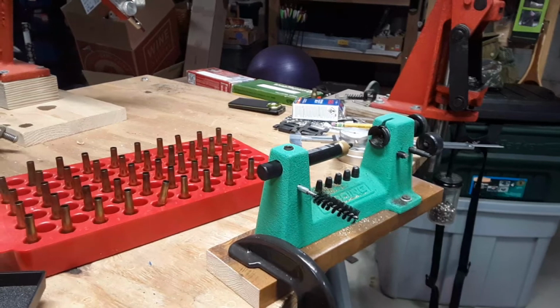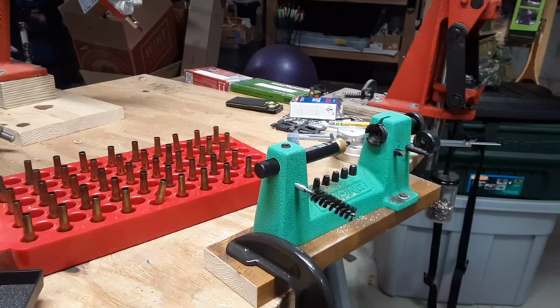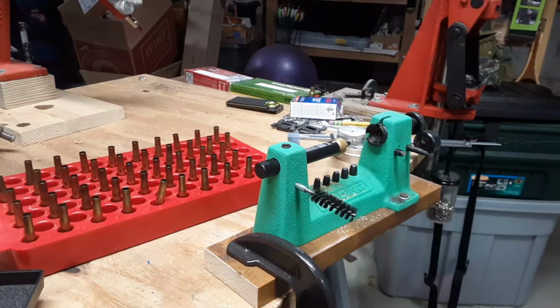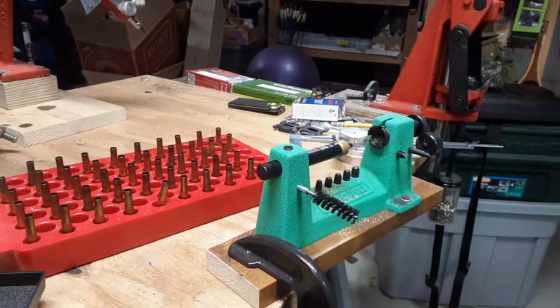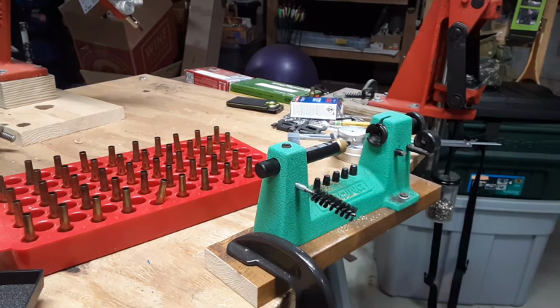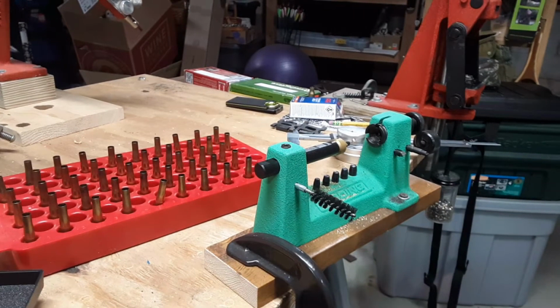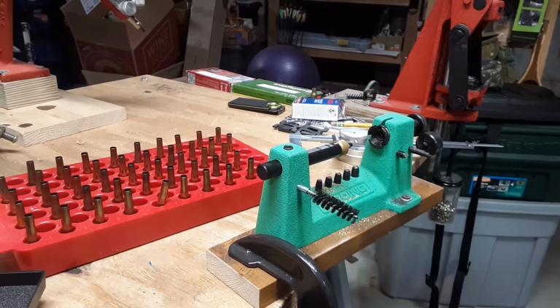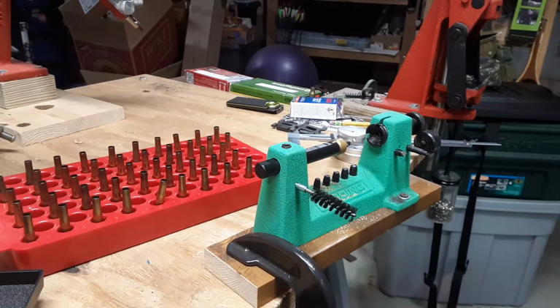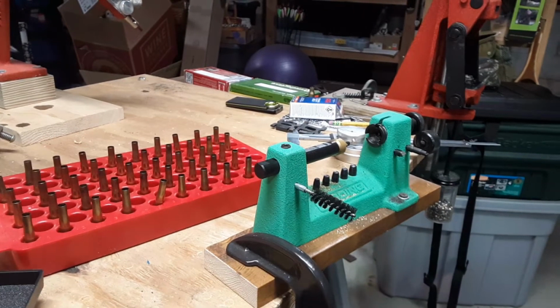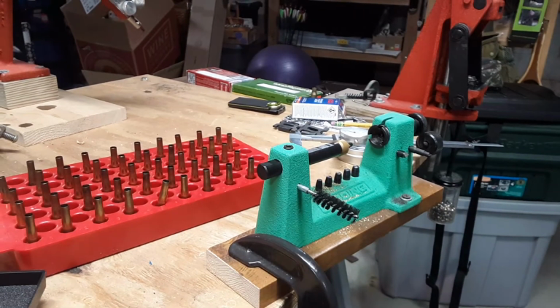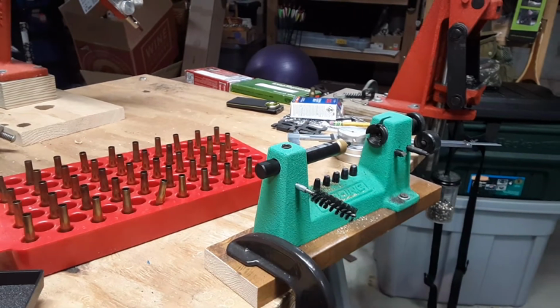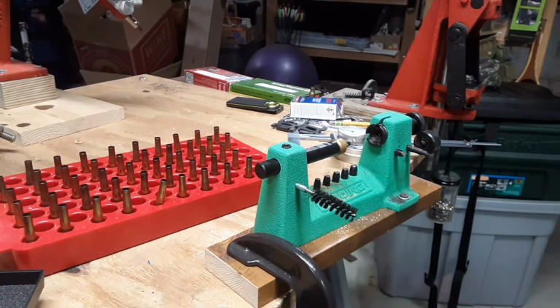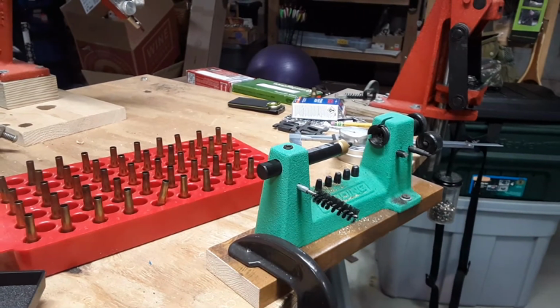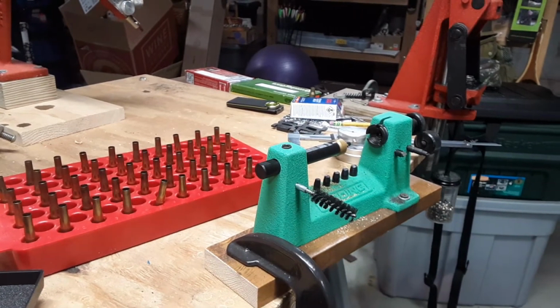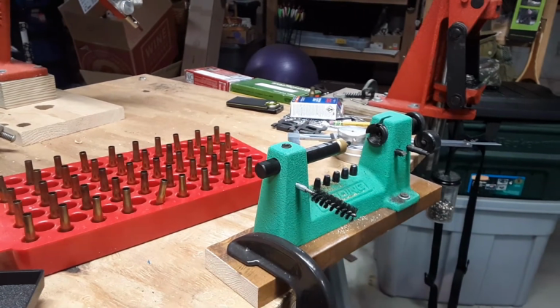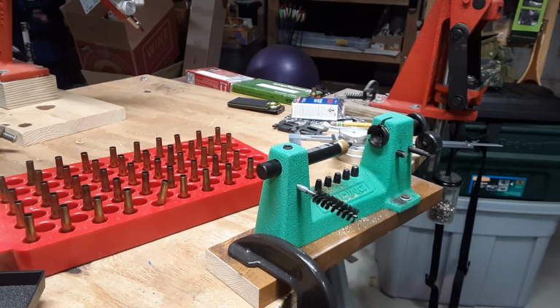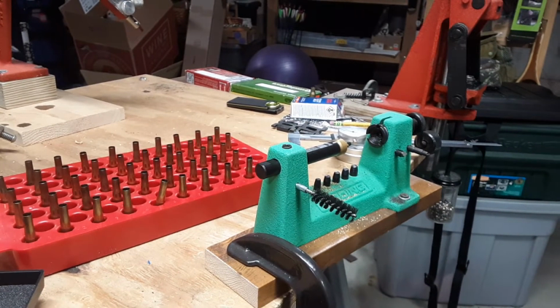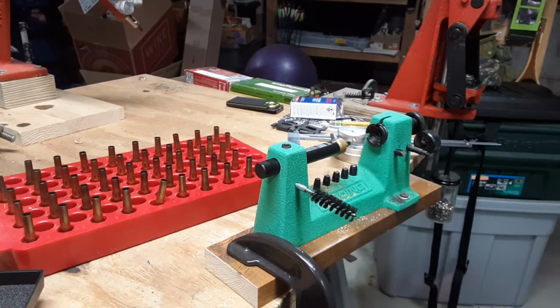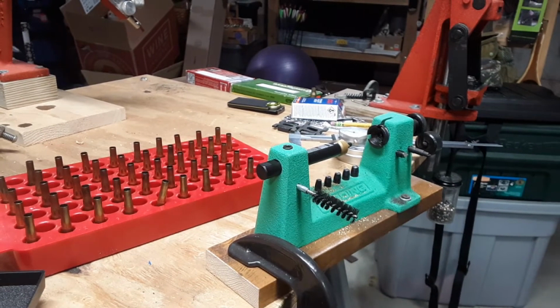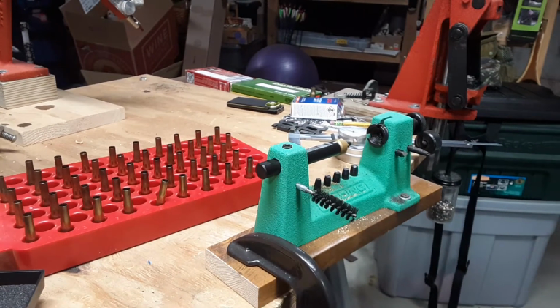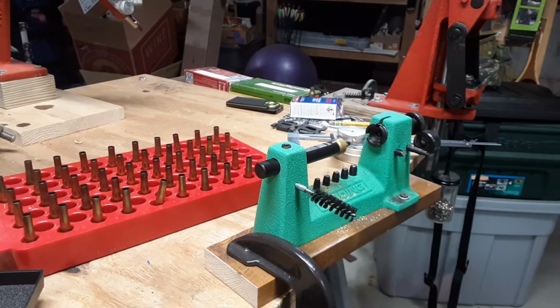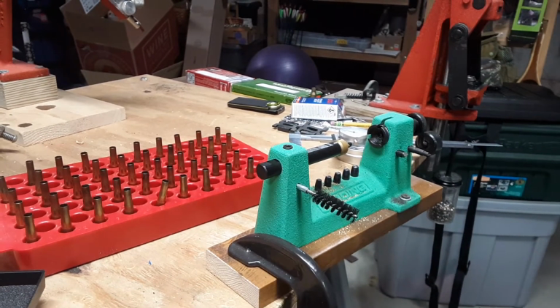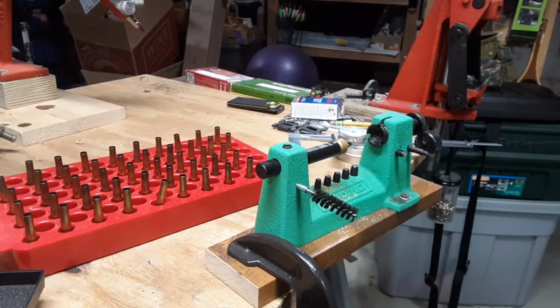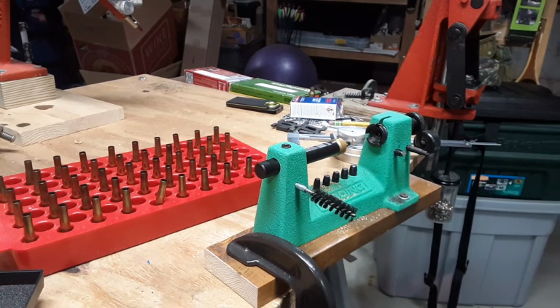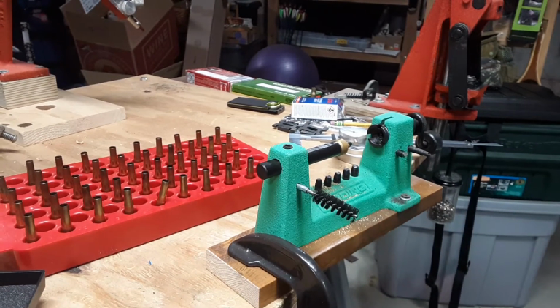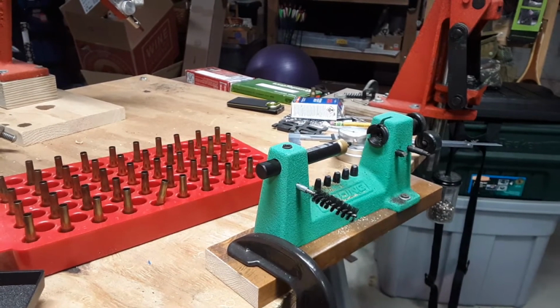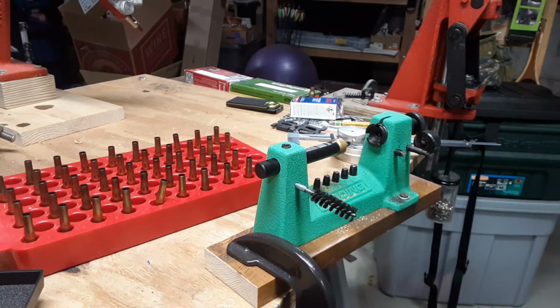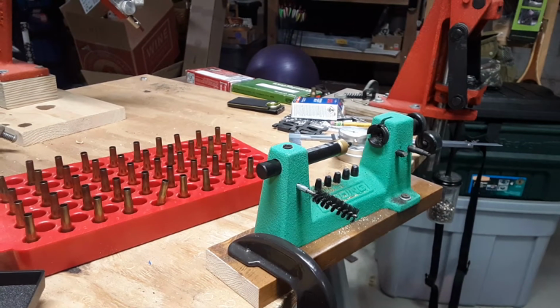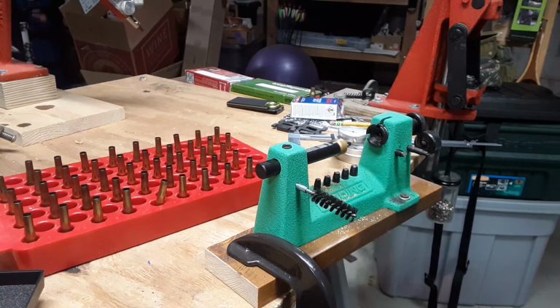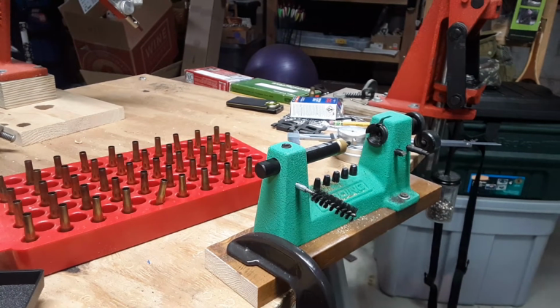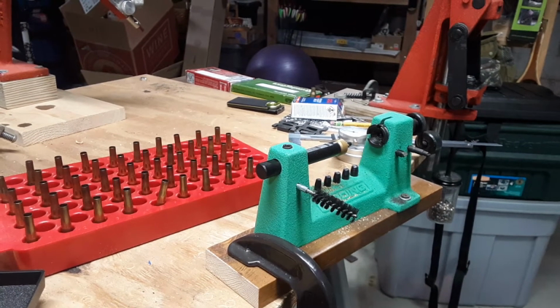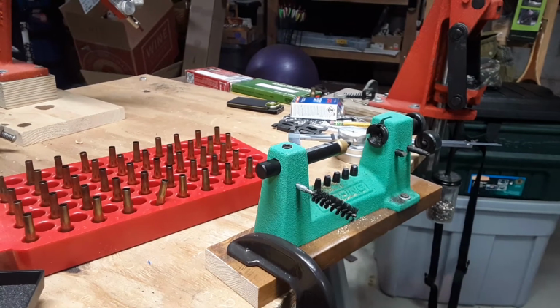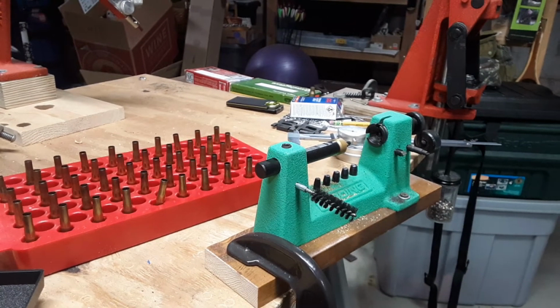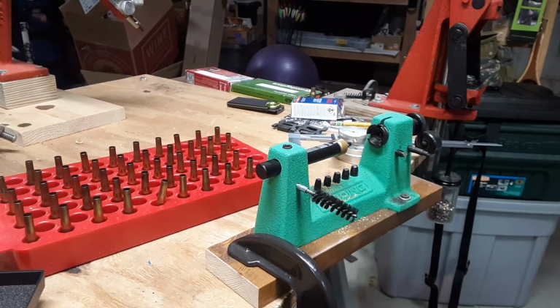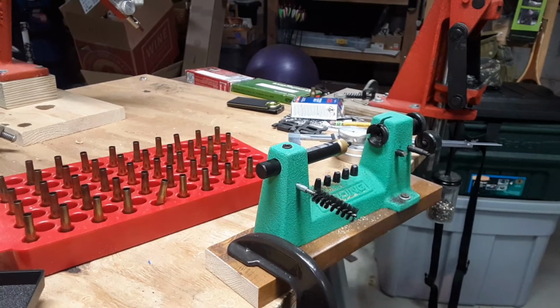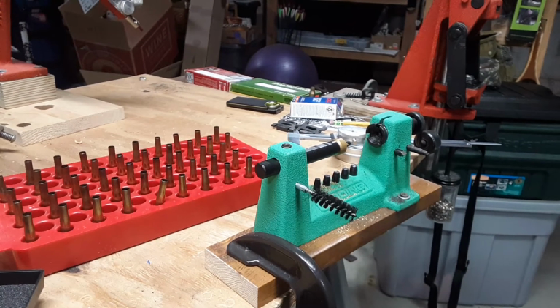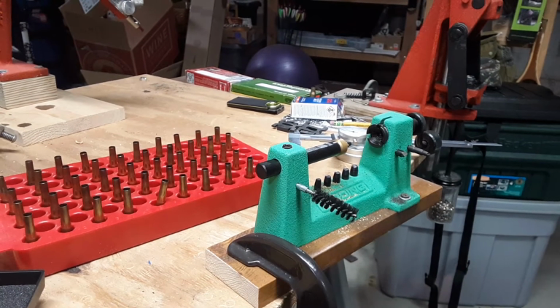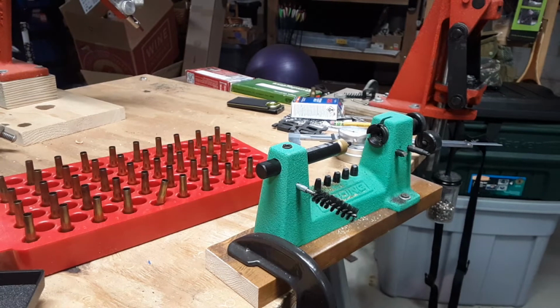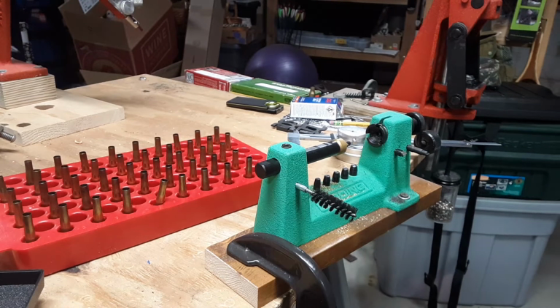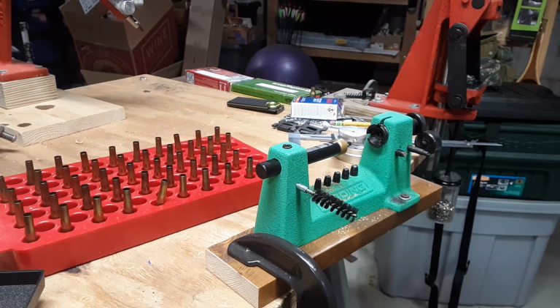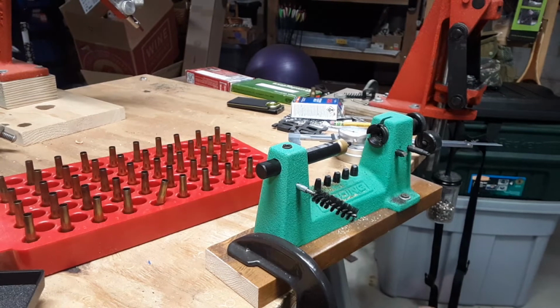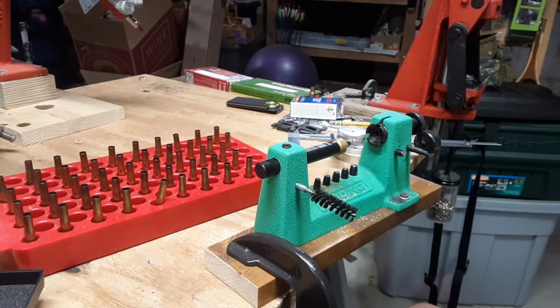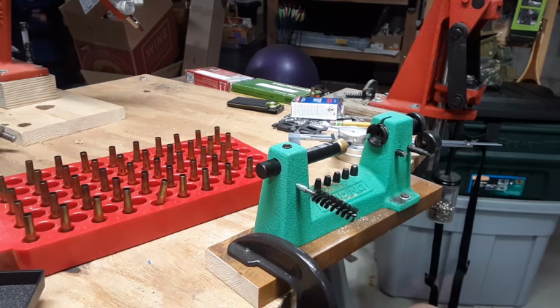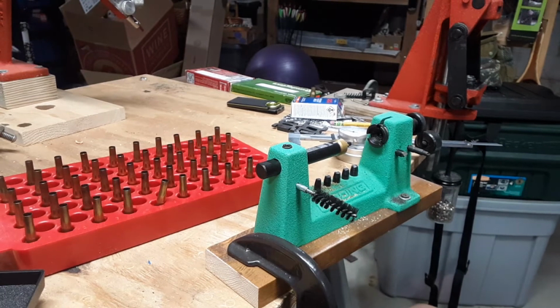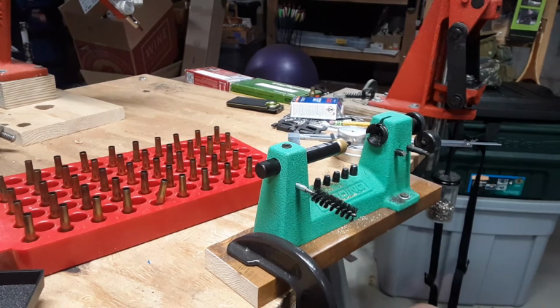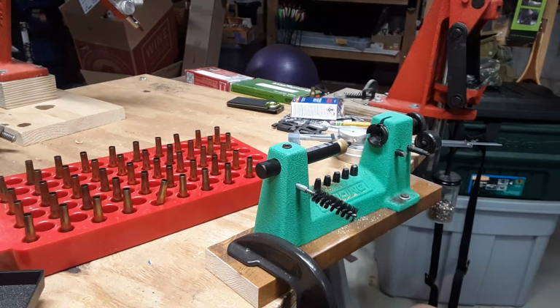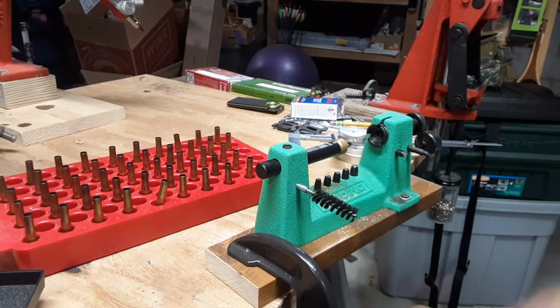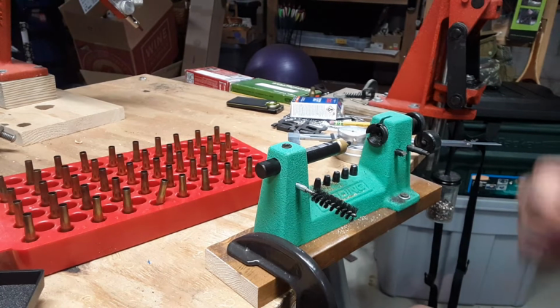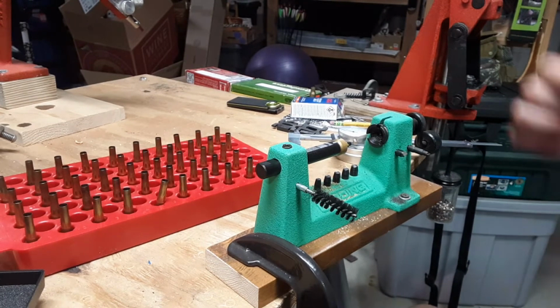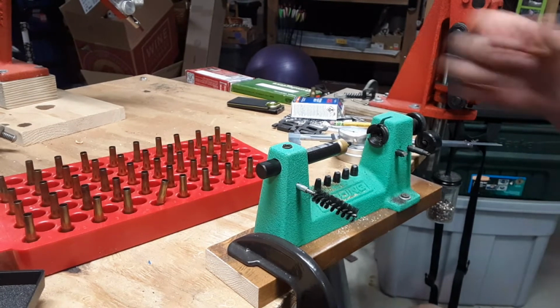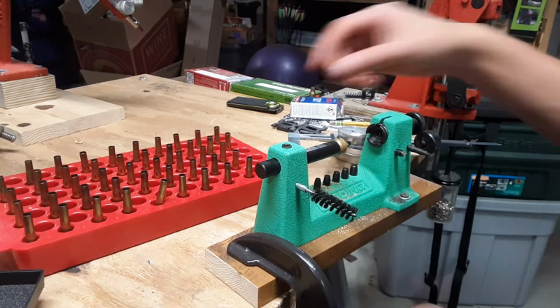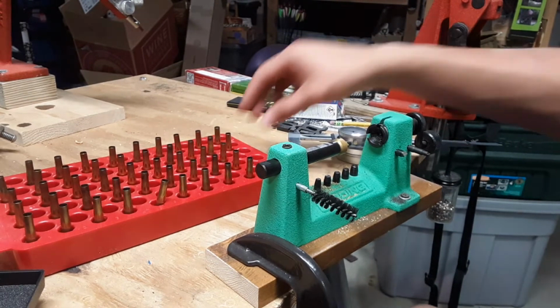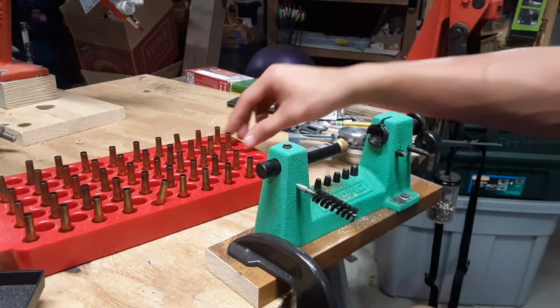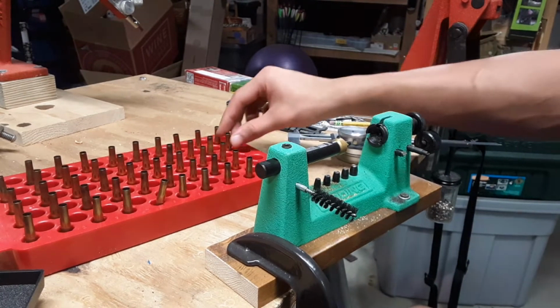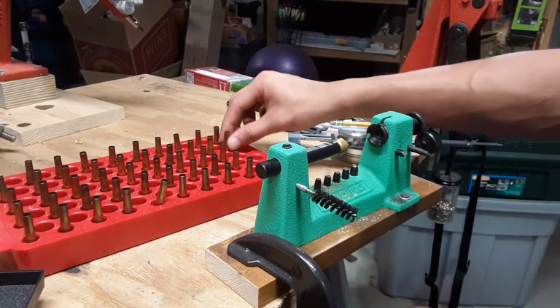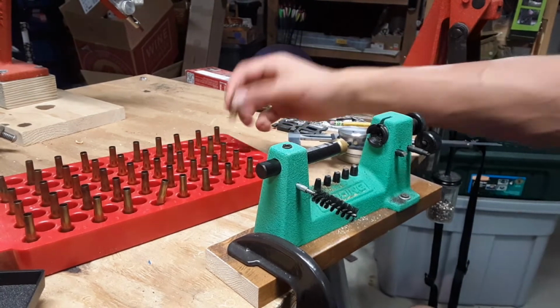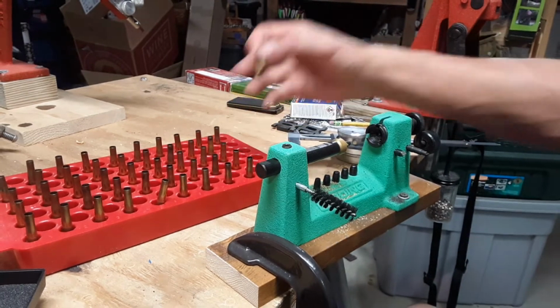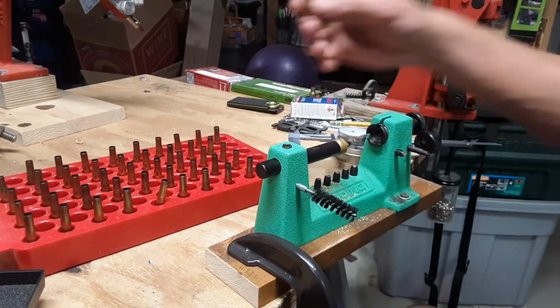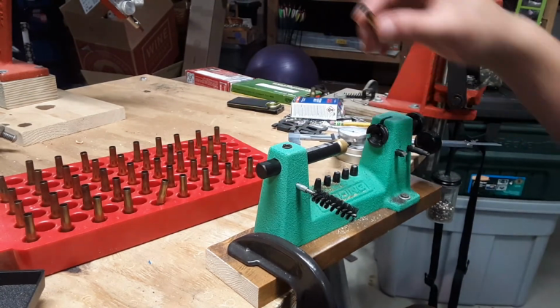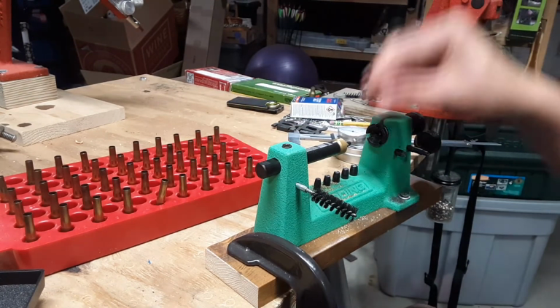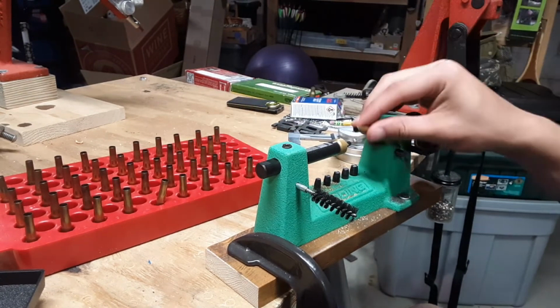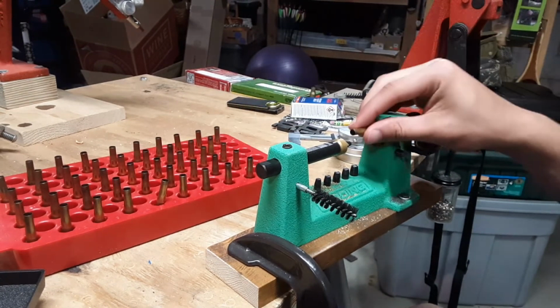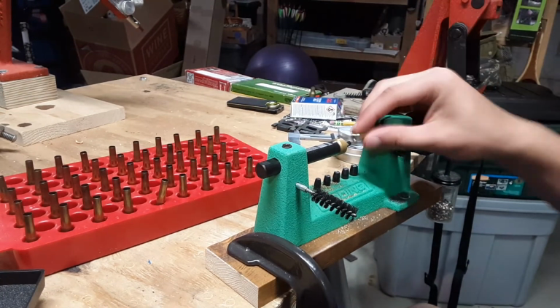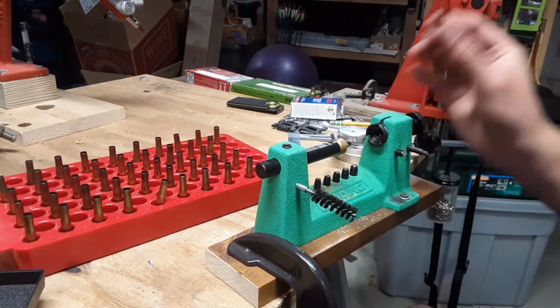Hey guys, Big Al here. Today we're continuing our video series on reloading for the .22 Hornet, and right now we're going to do some case trimming.